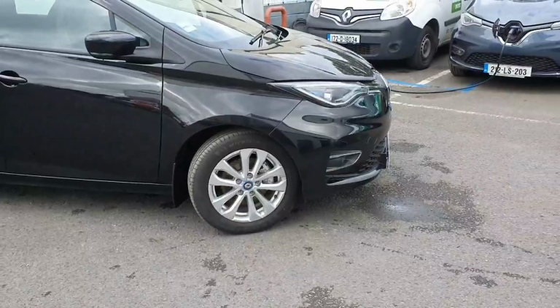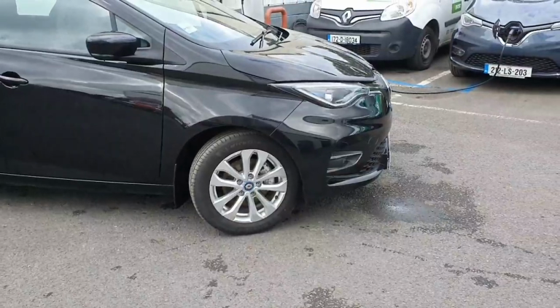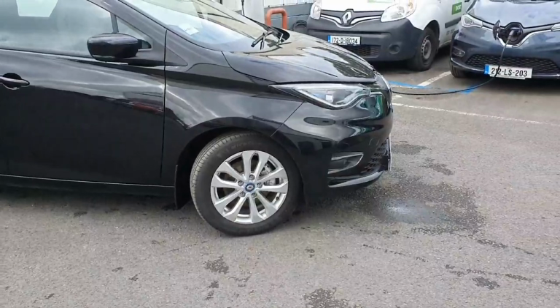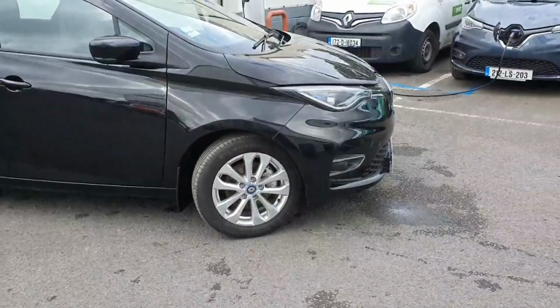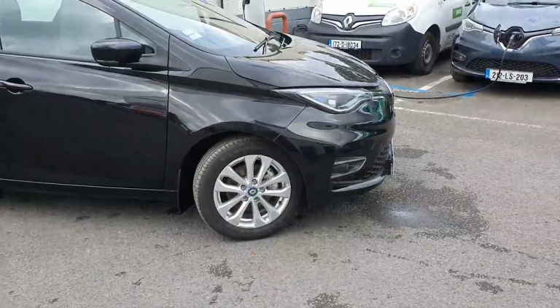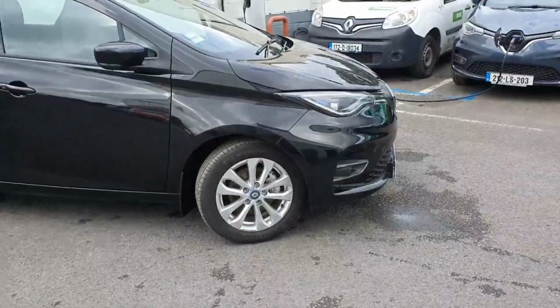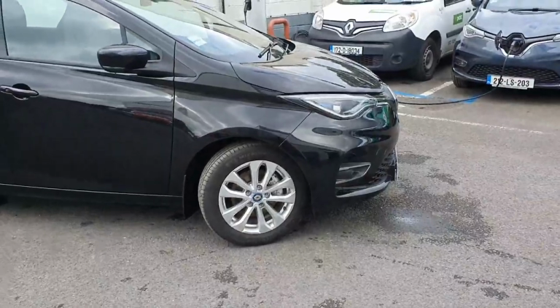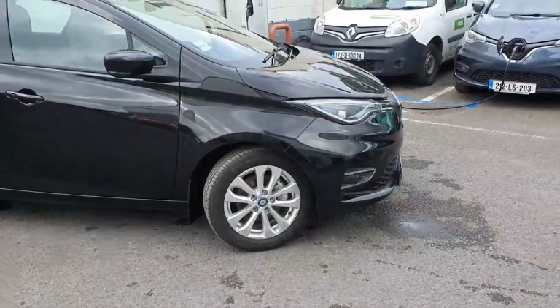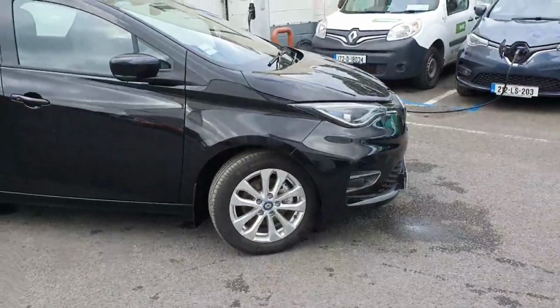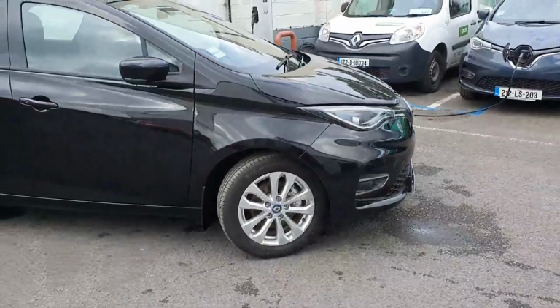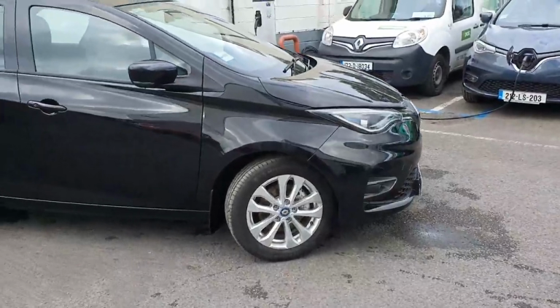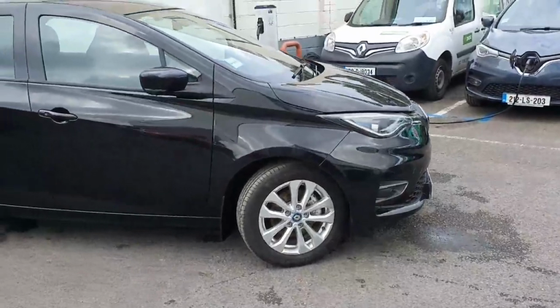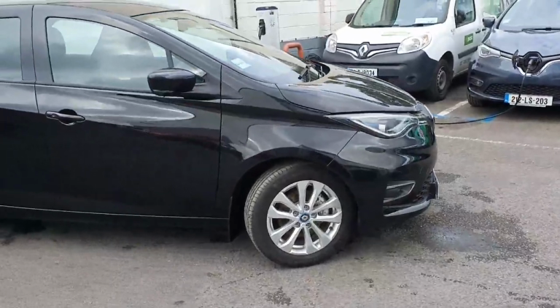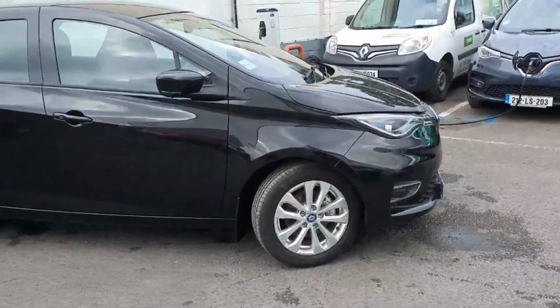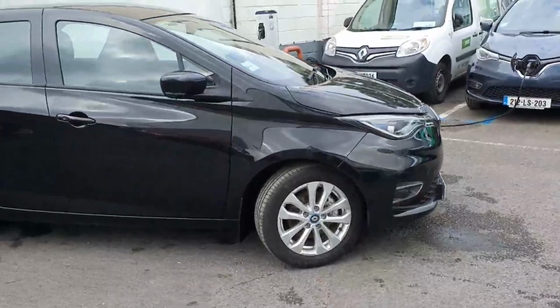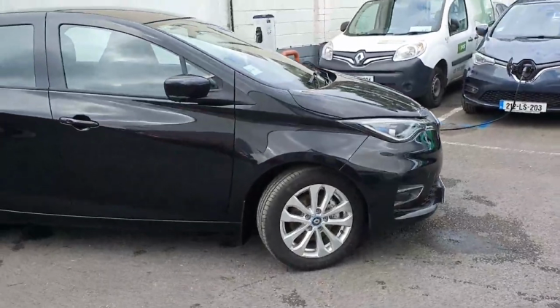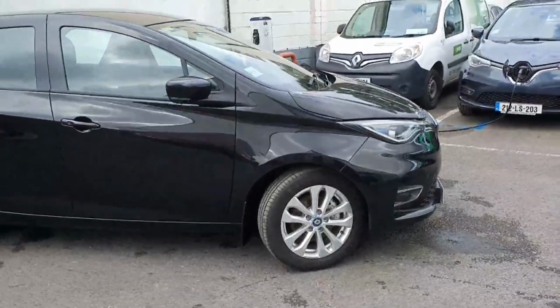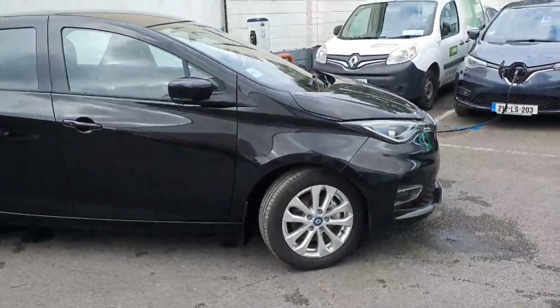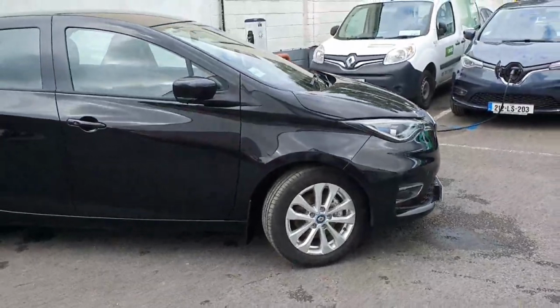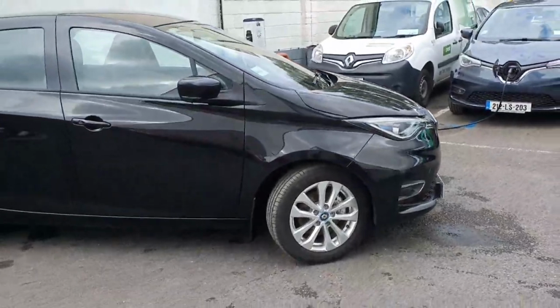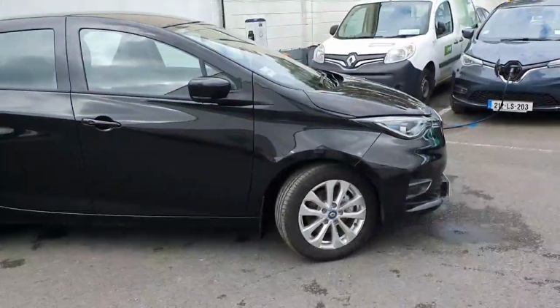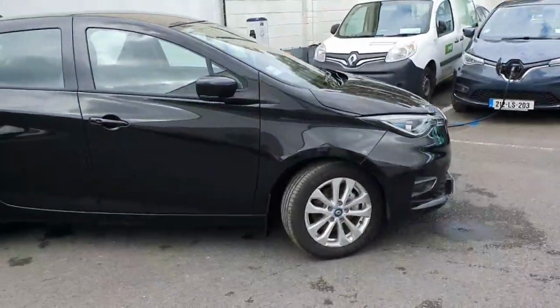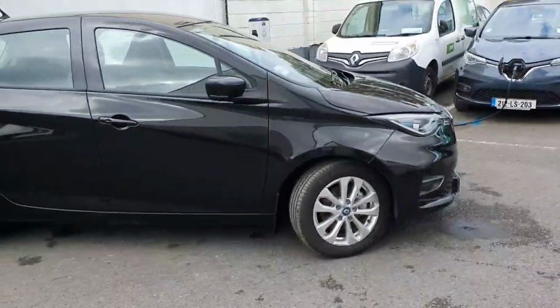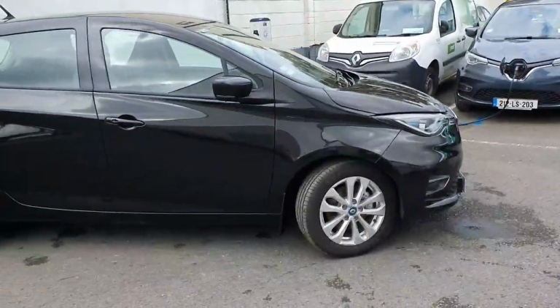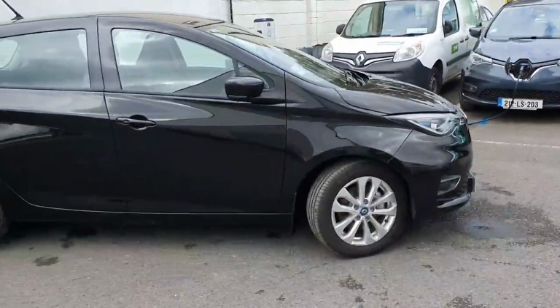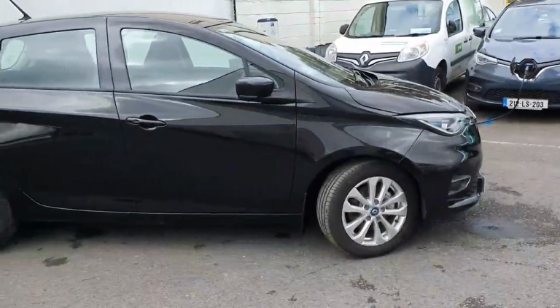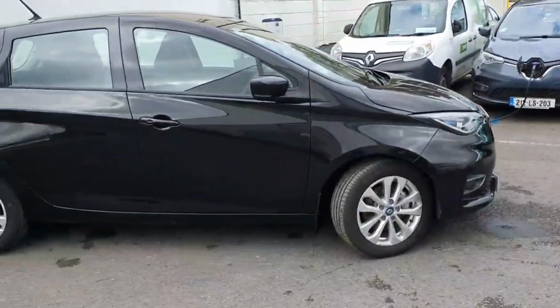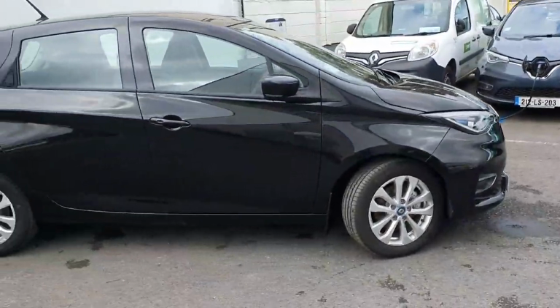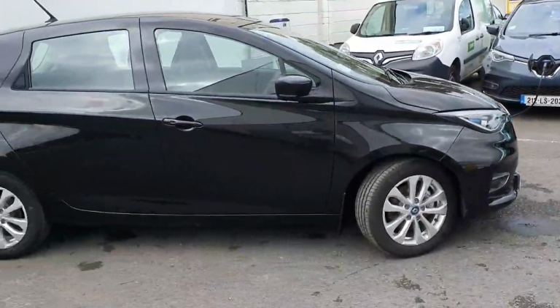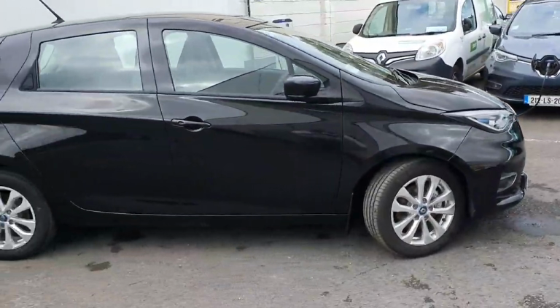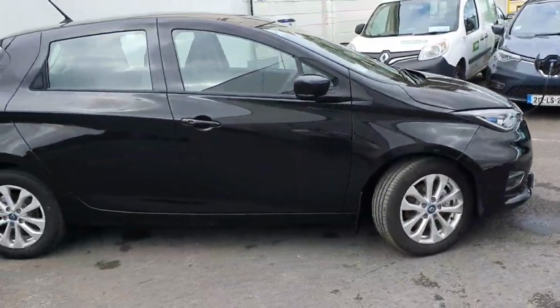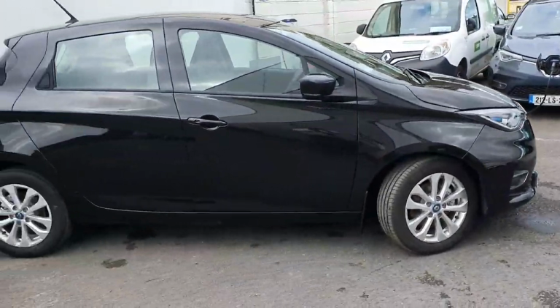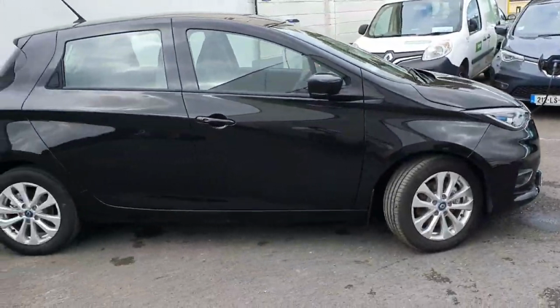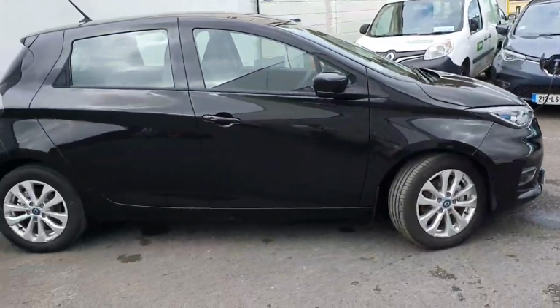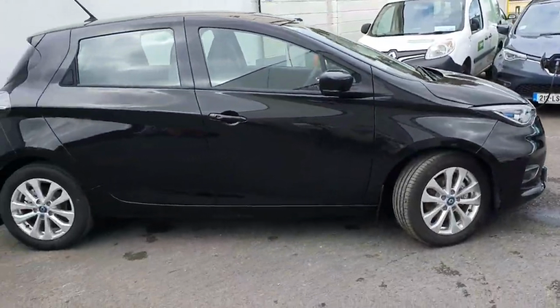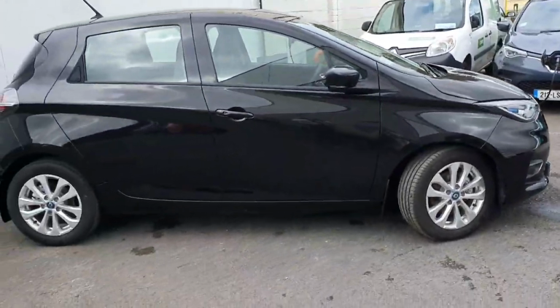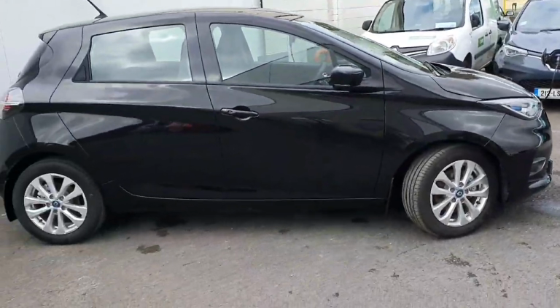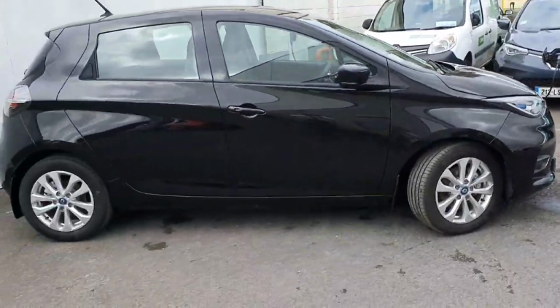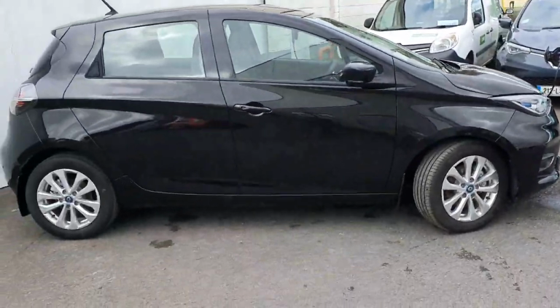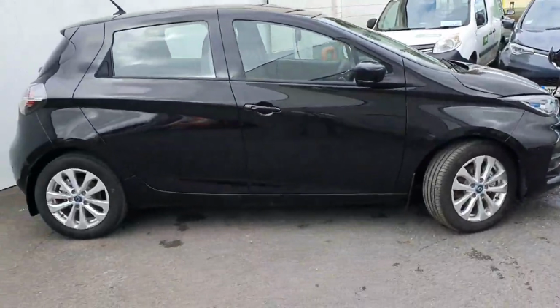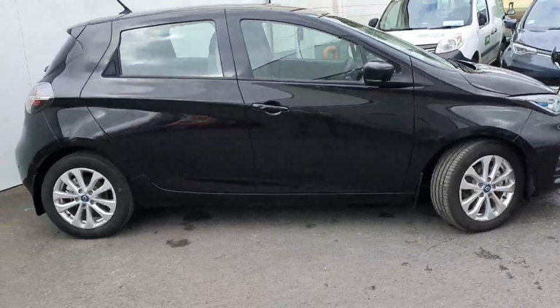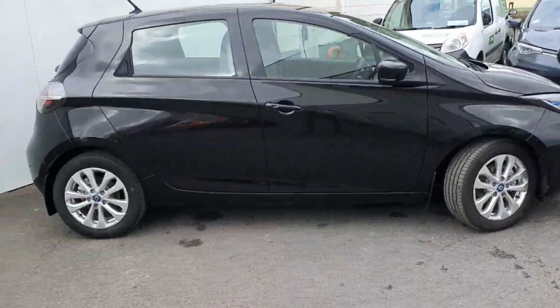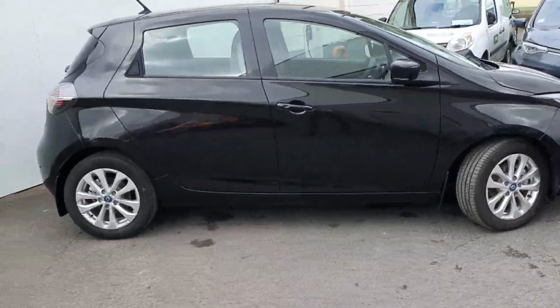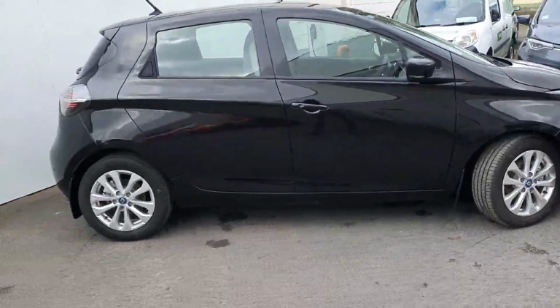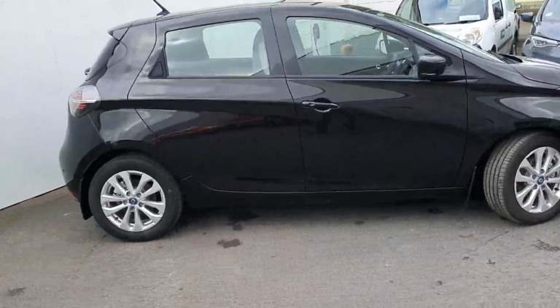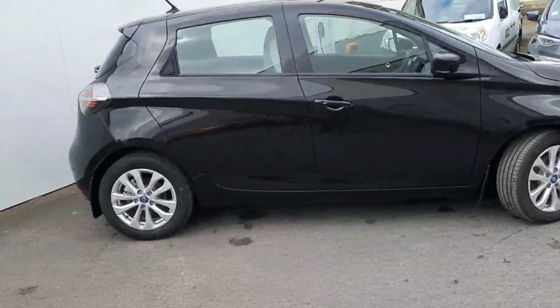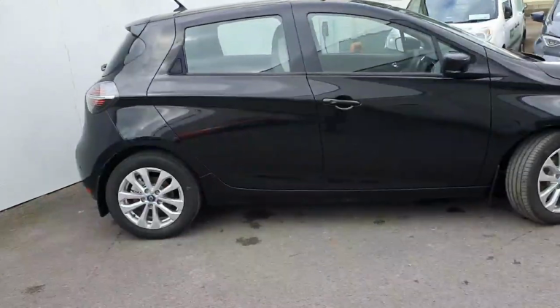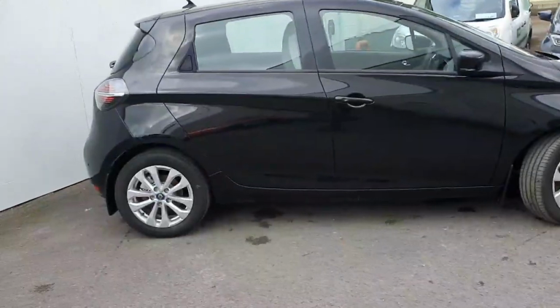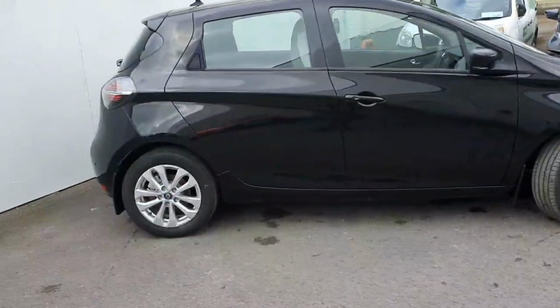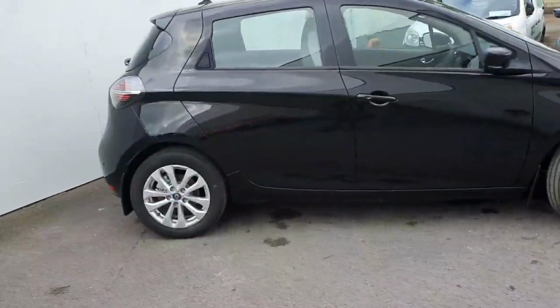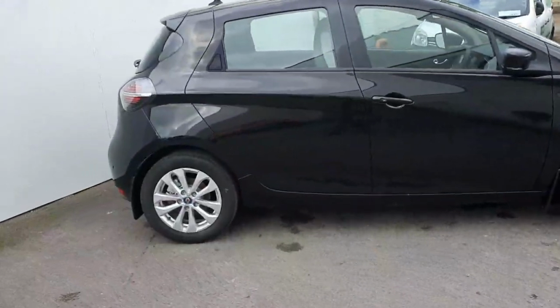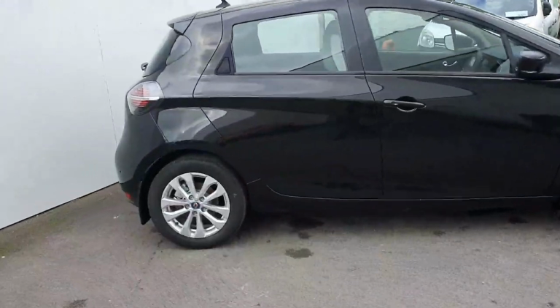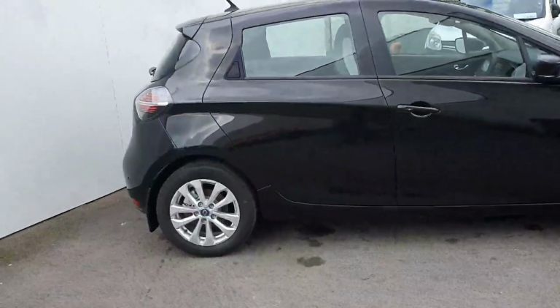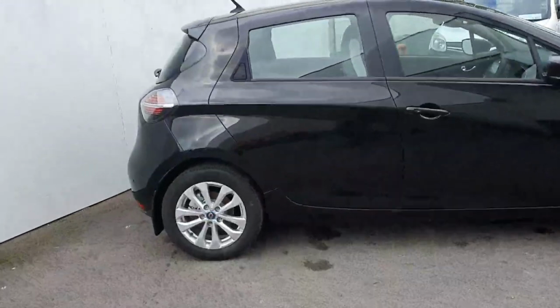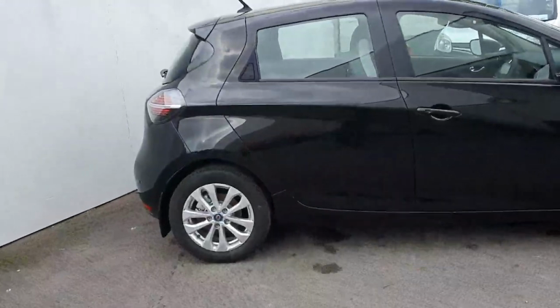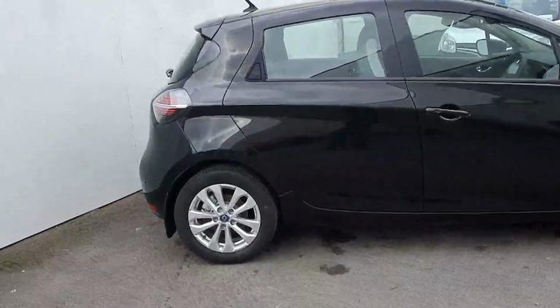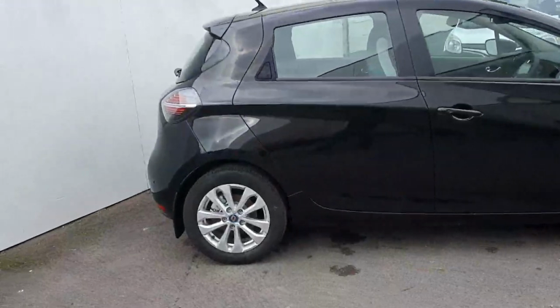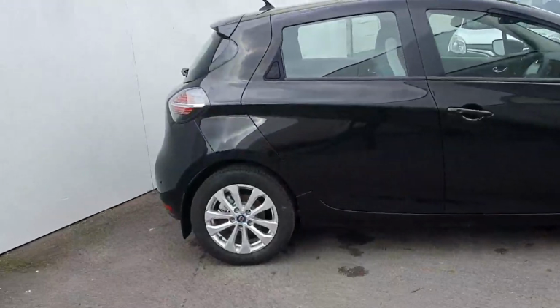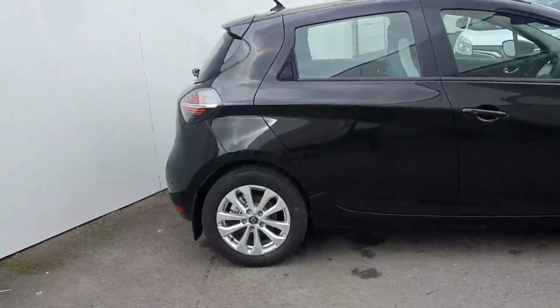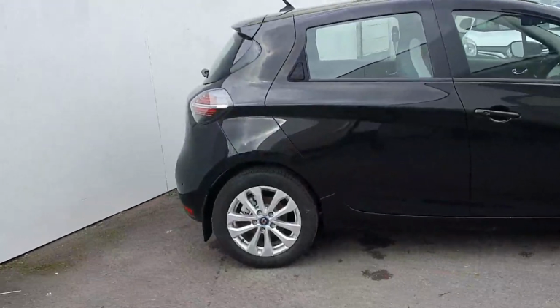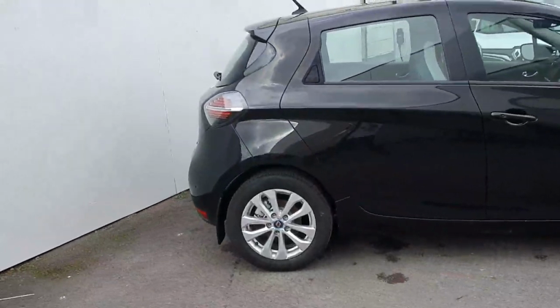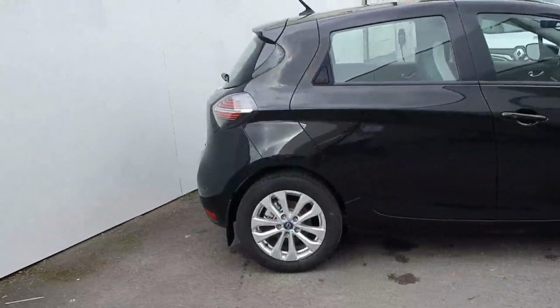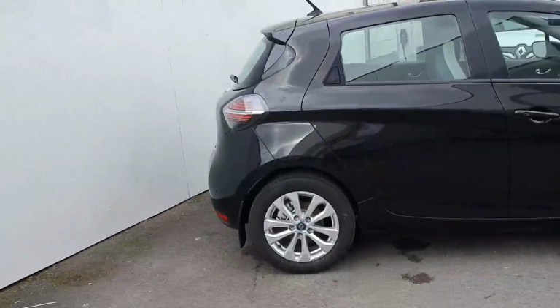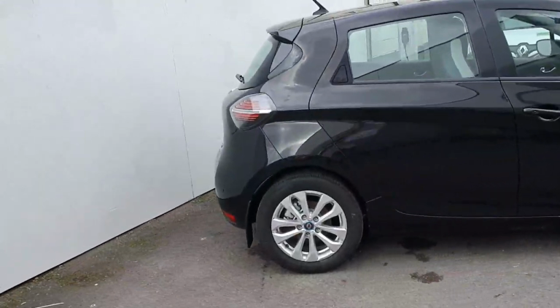Good morning, Peter here at Domano Motors in Portlaoise. I just want to give you a quick run through on a 212 Renault Zoe Iconic ZE50 battery.